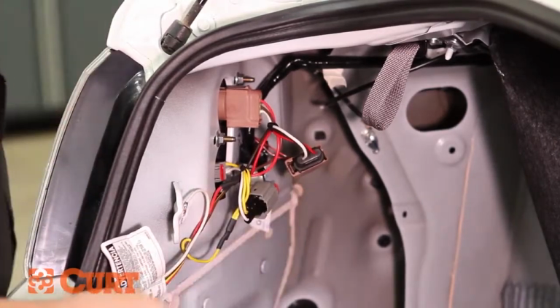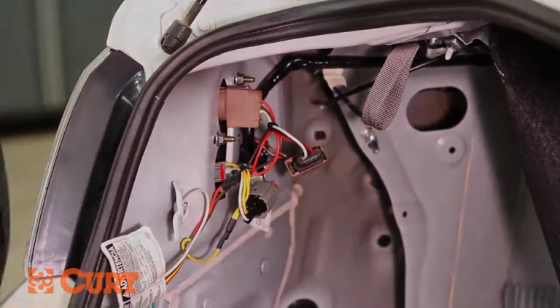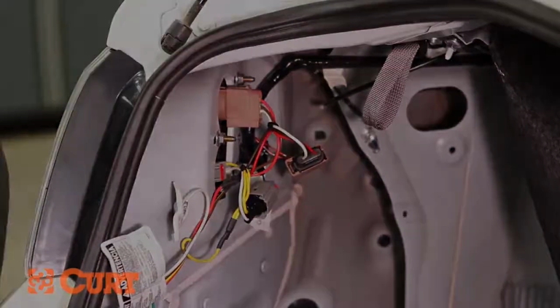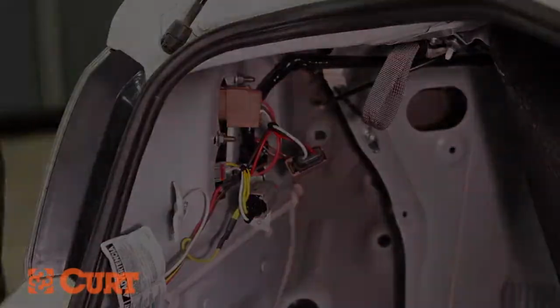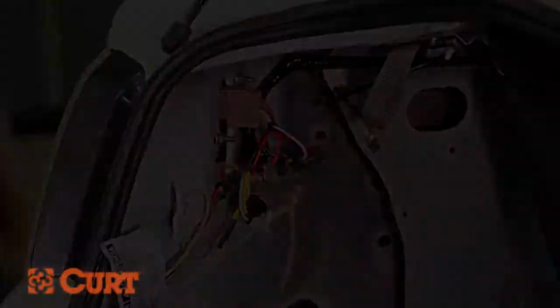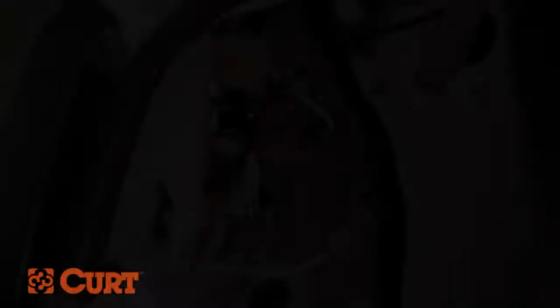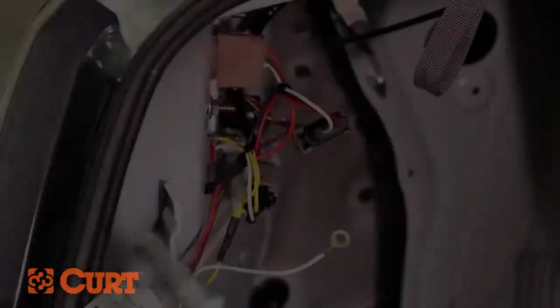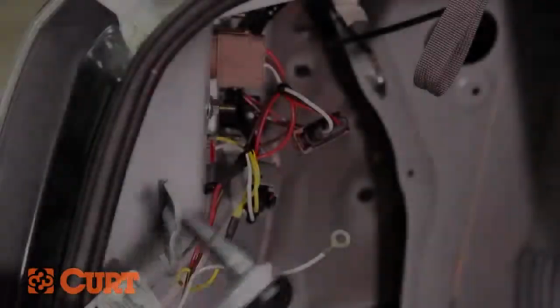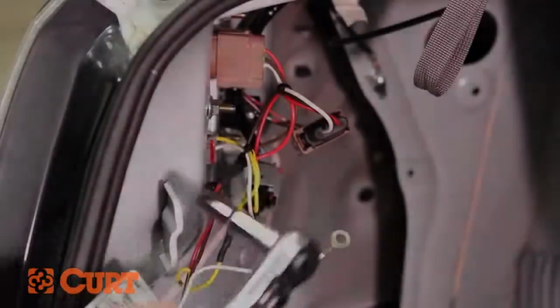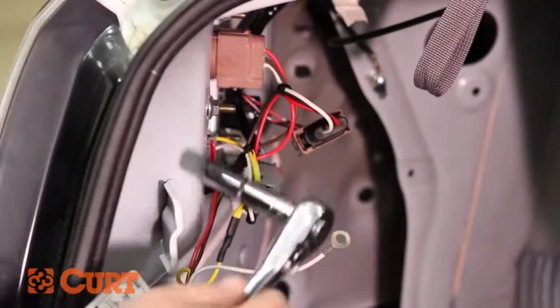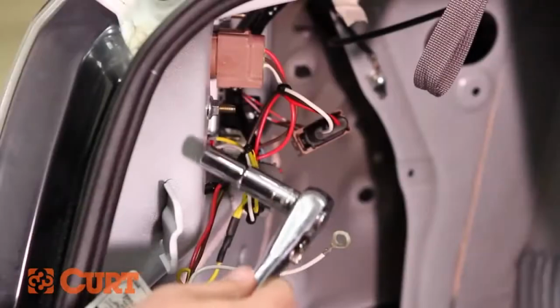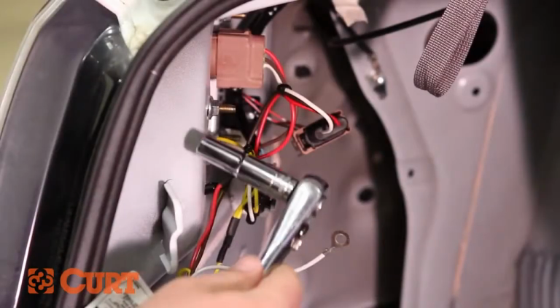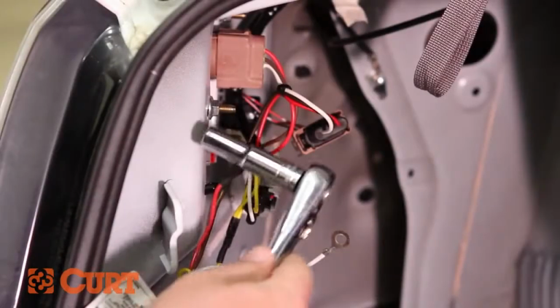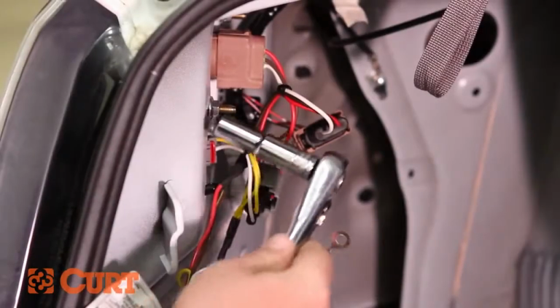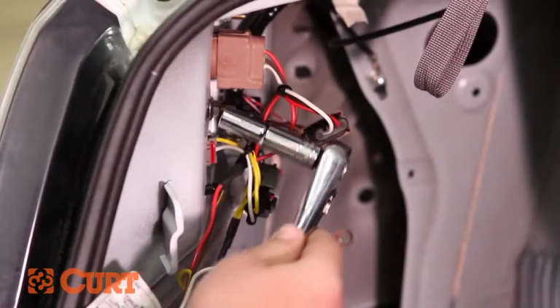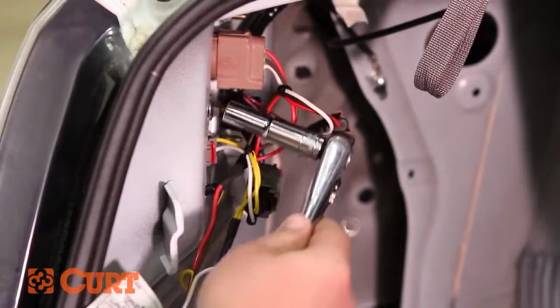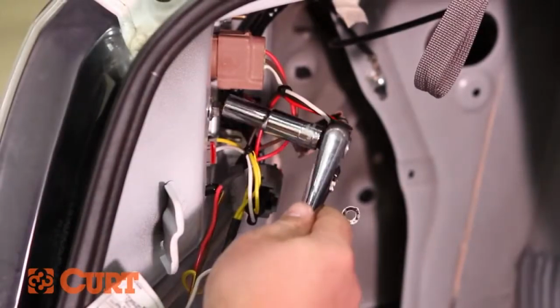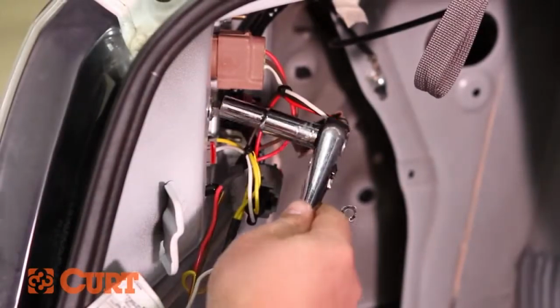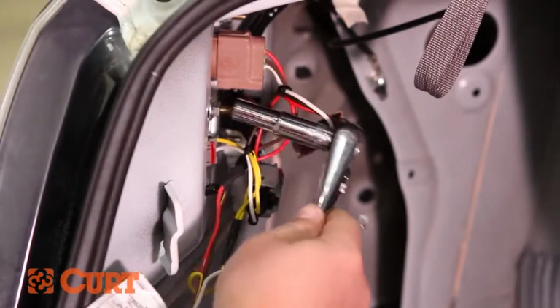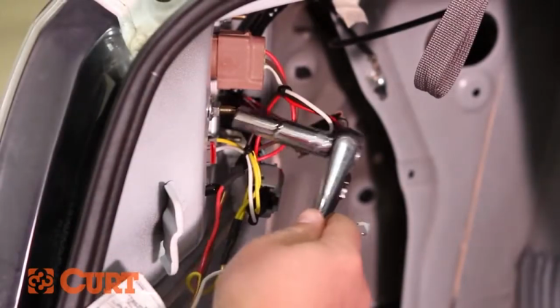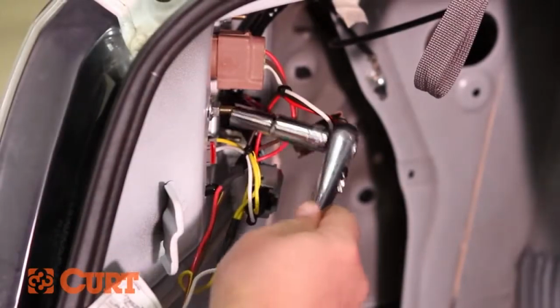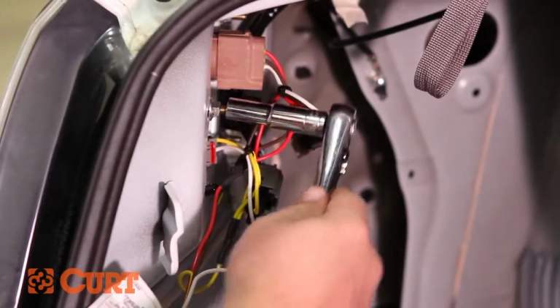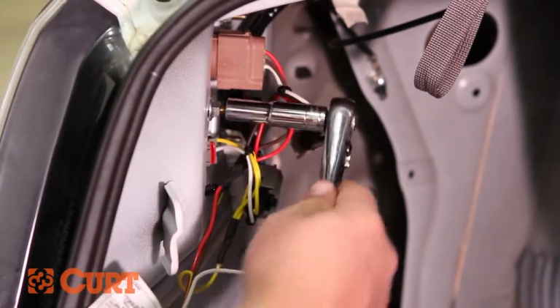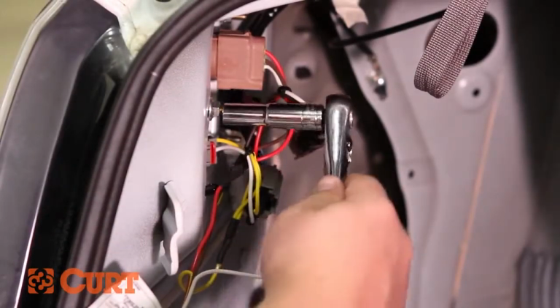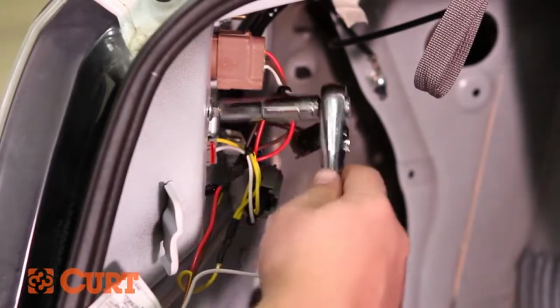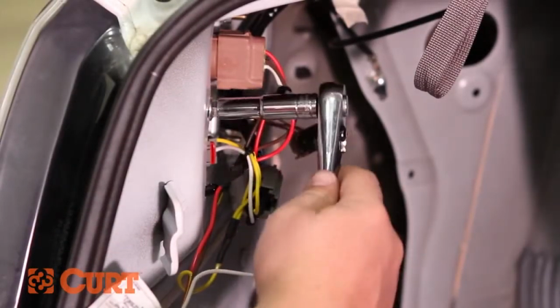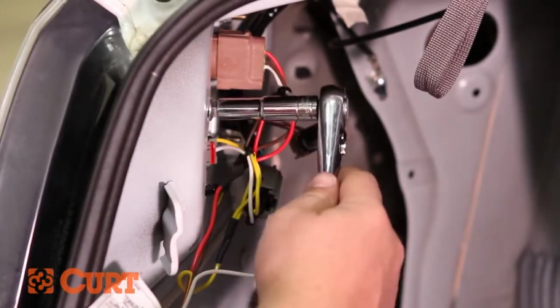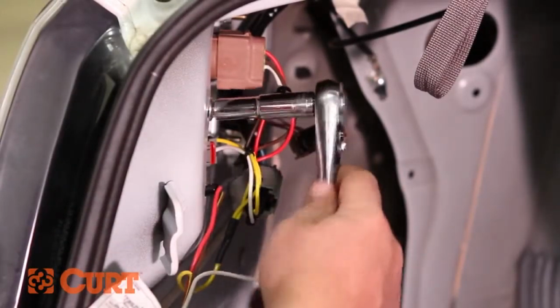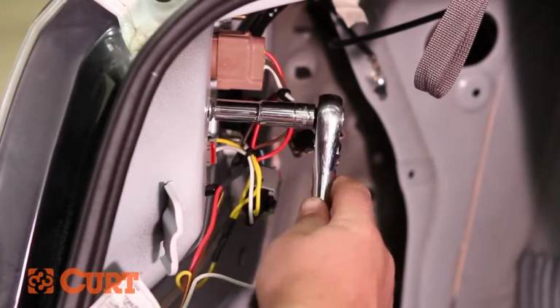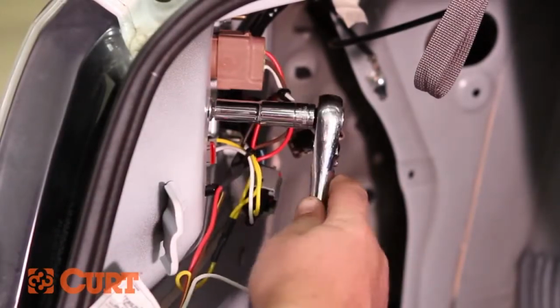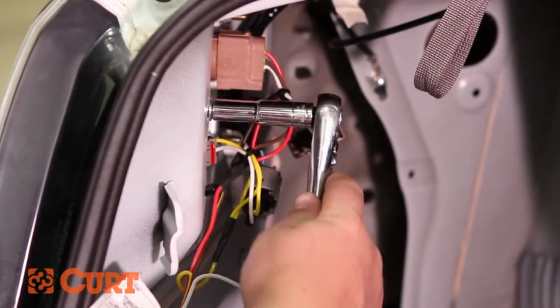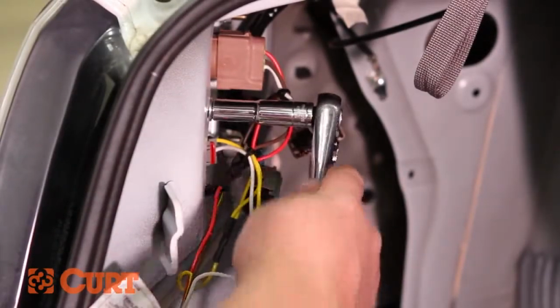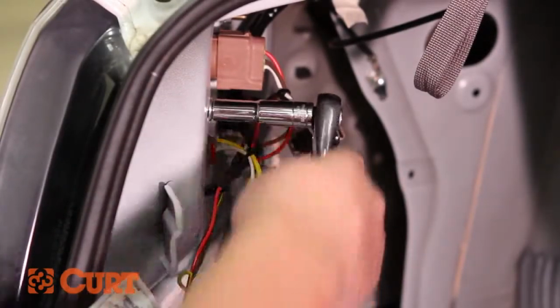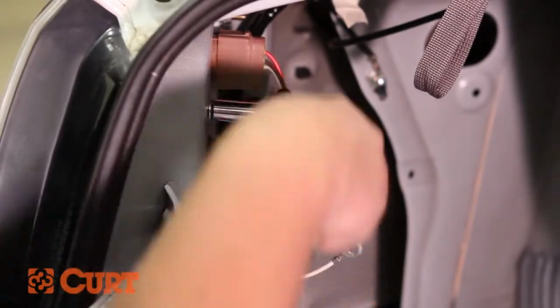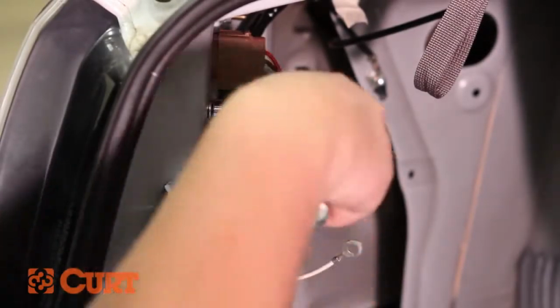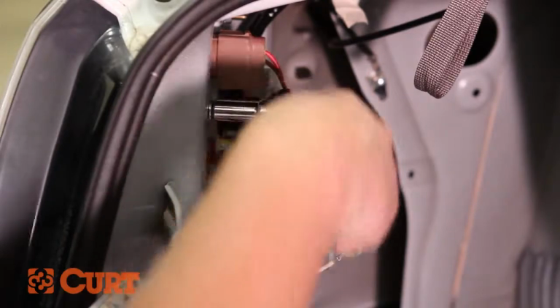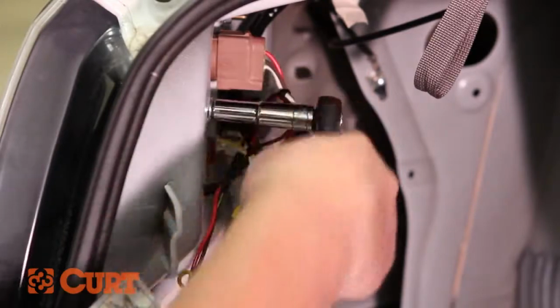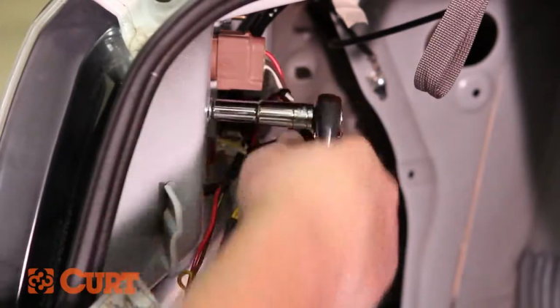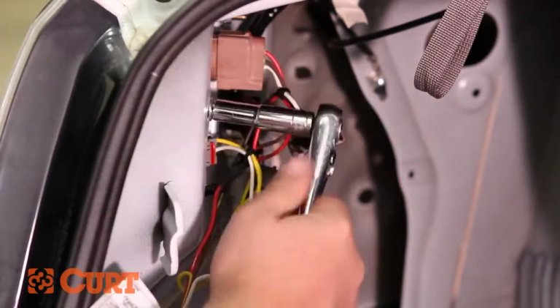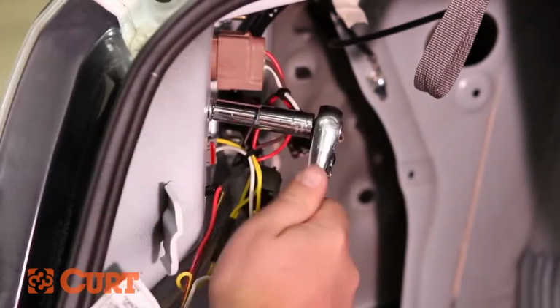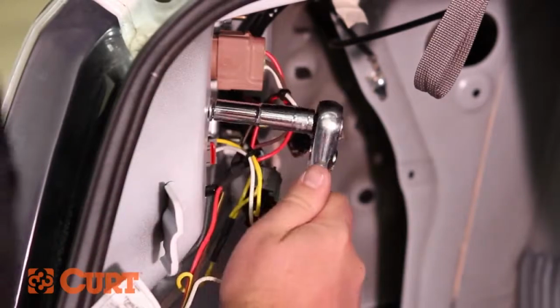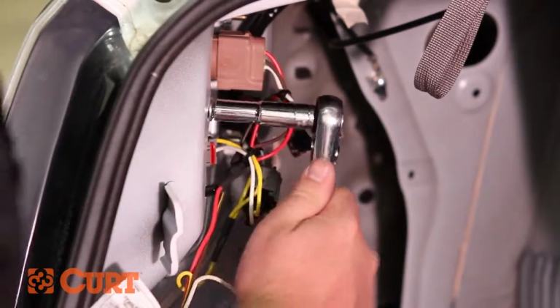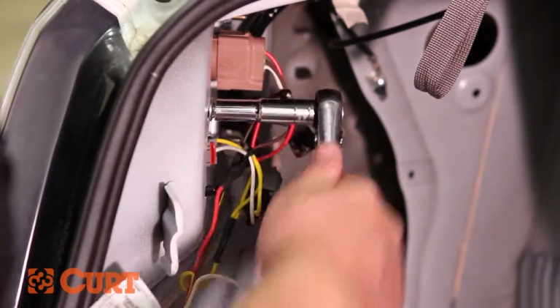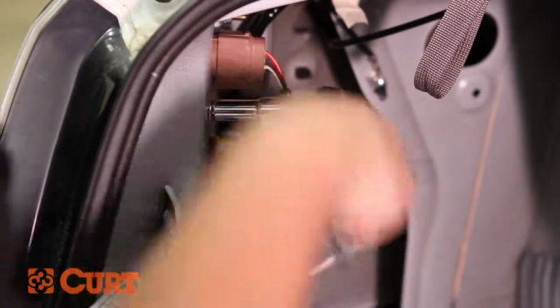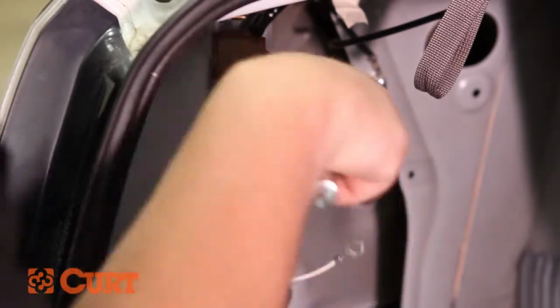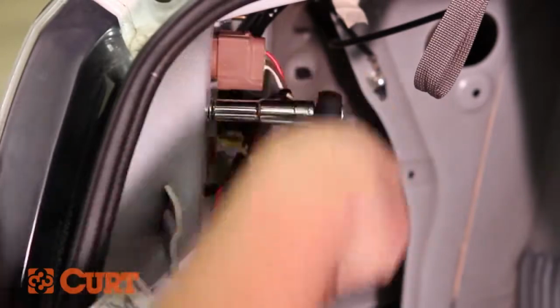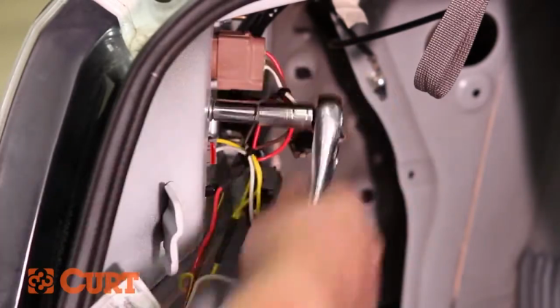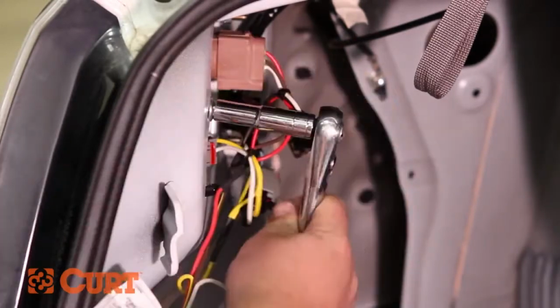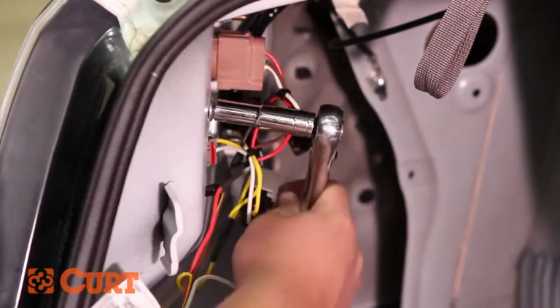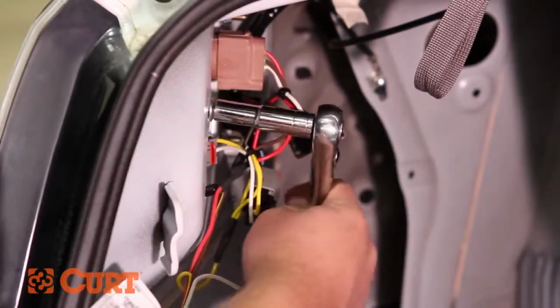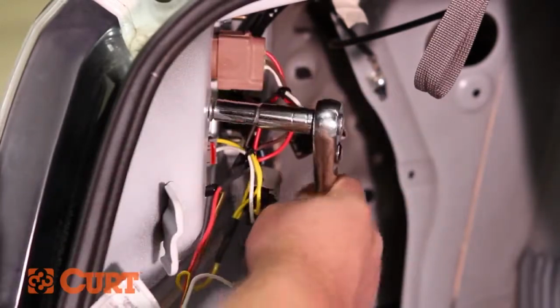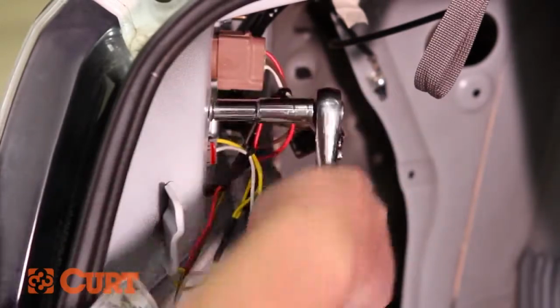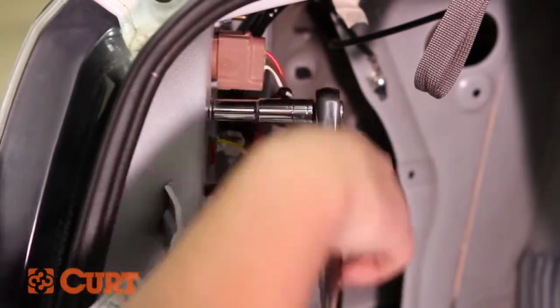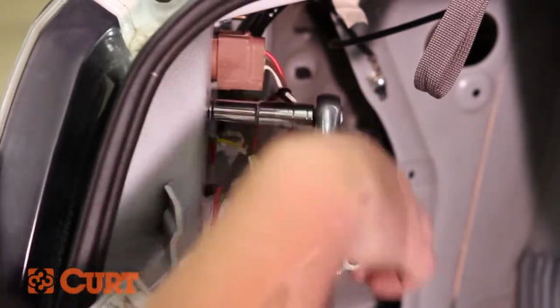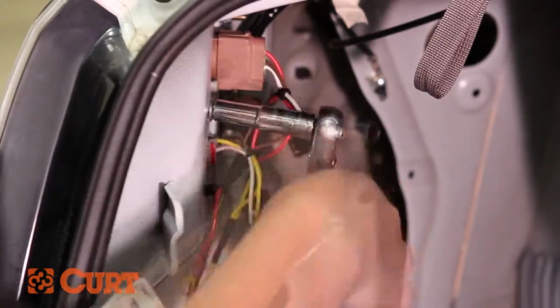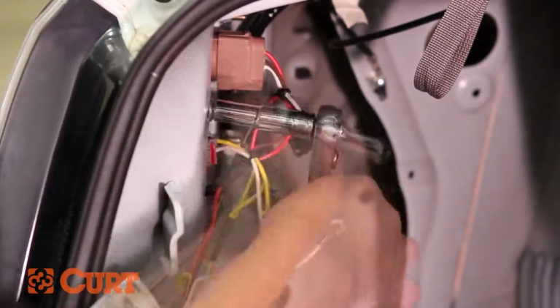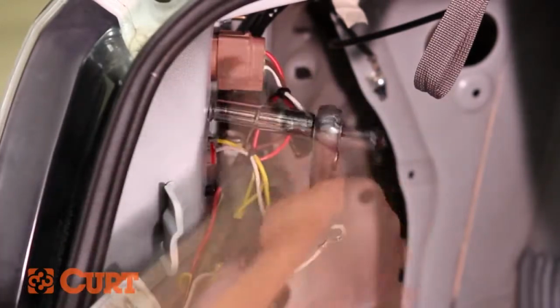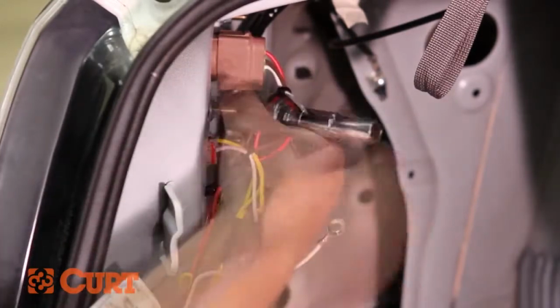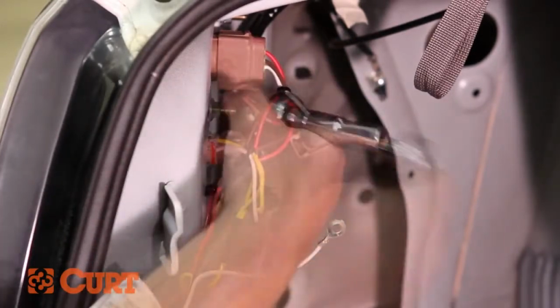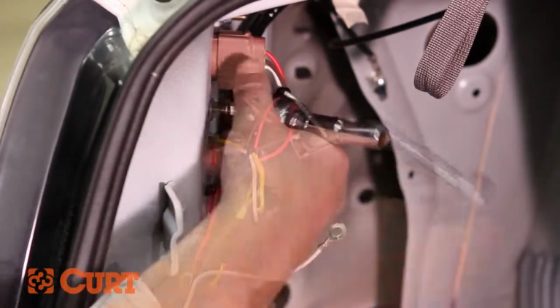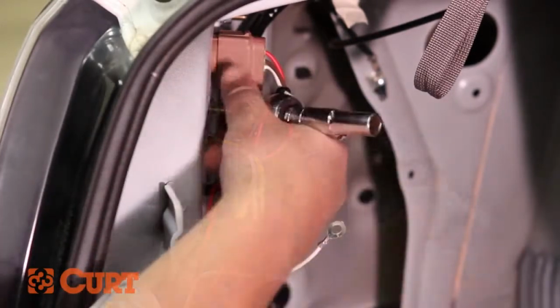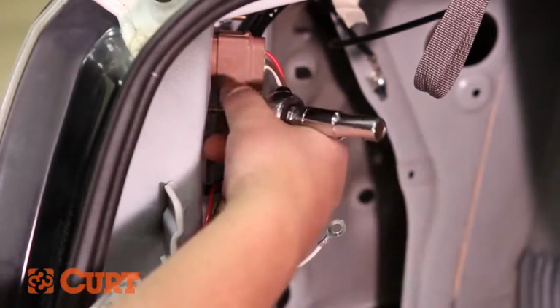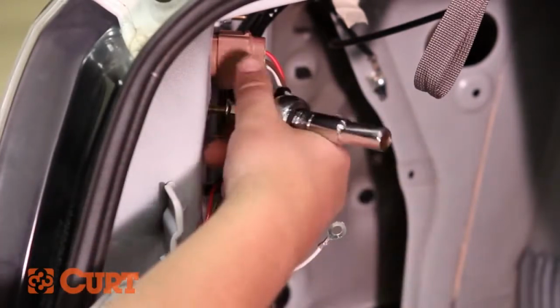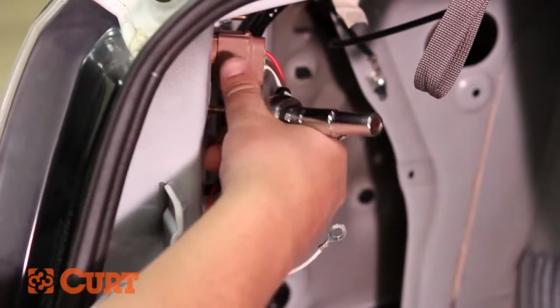Locate a suitable grounding point near the connector. Use an existing screw like we've done here, or drill a pilot hole for the supplied self-tapping screw.